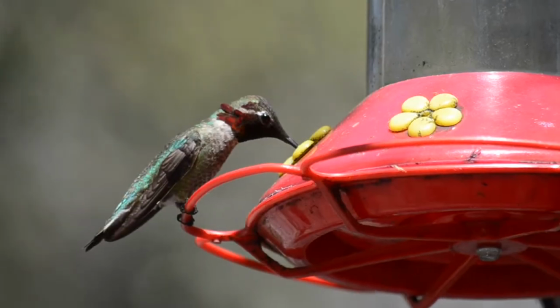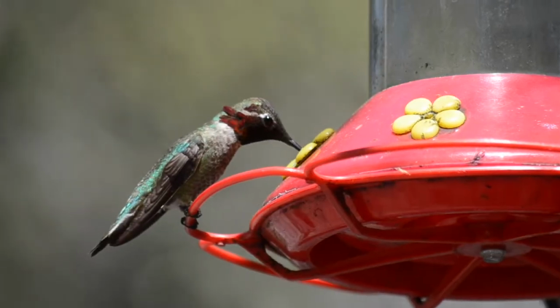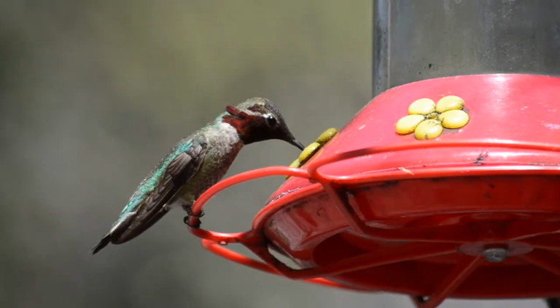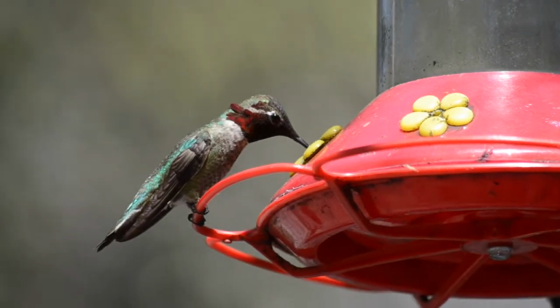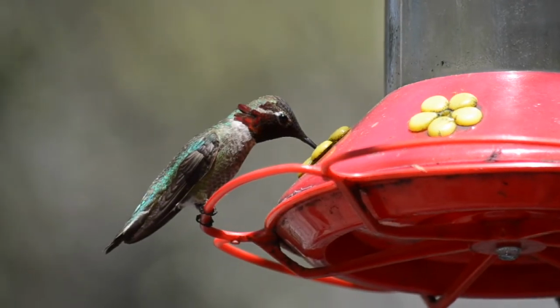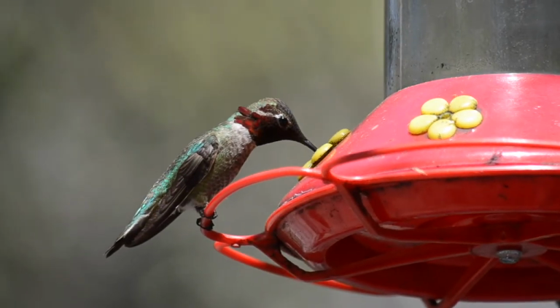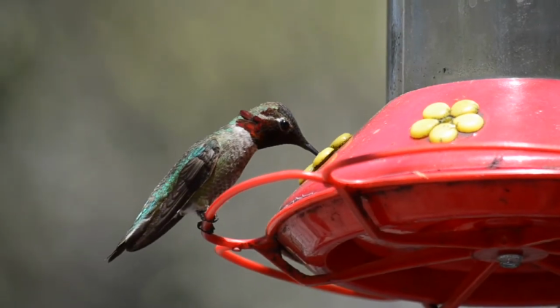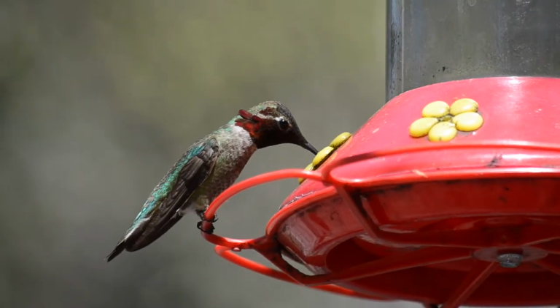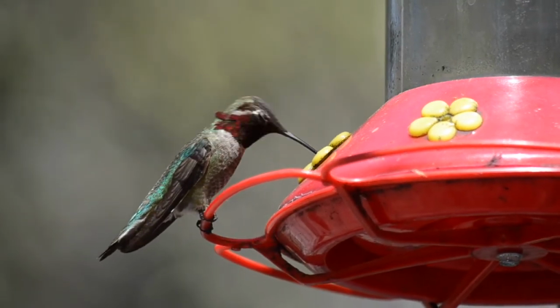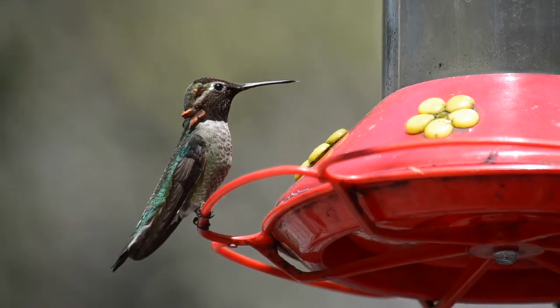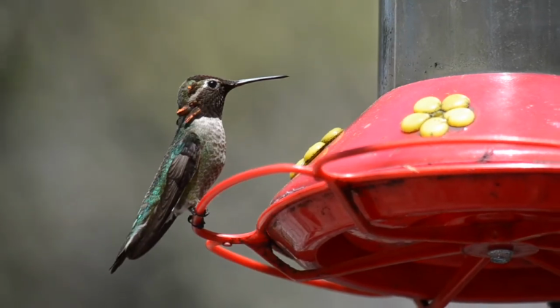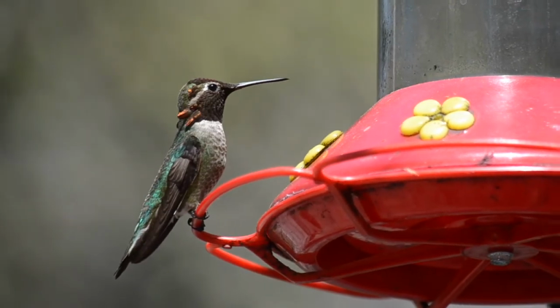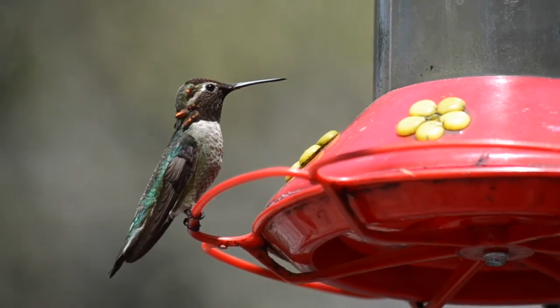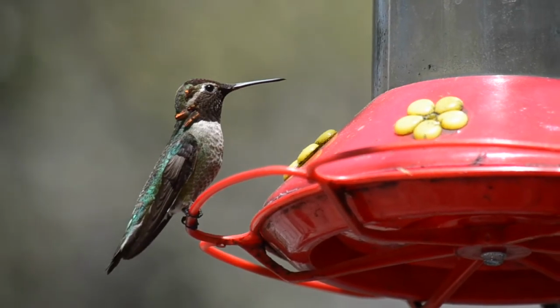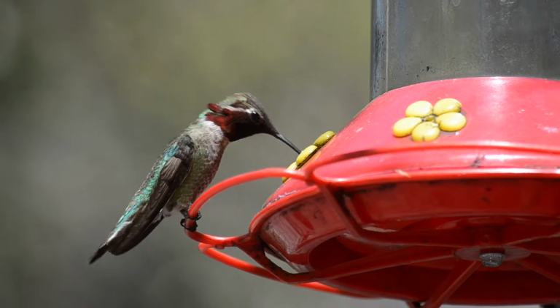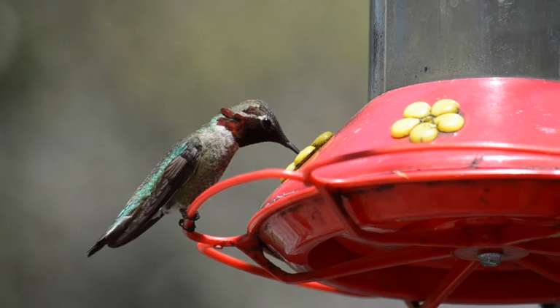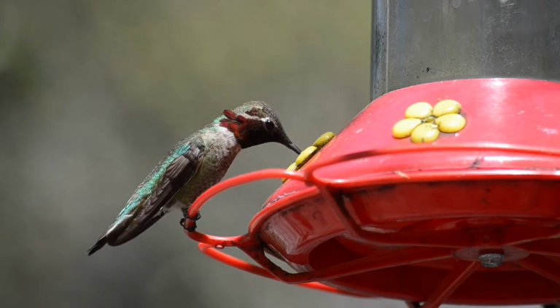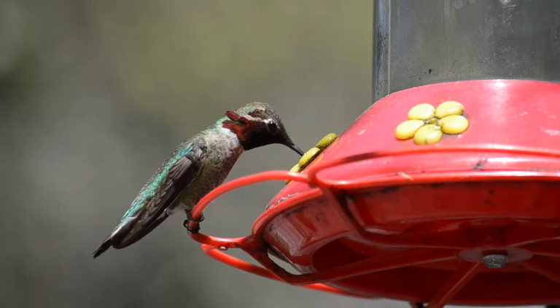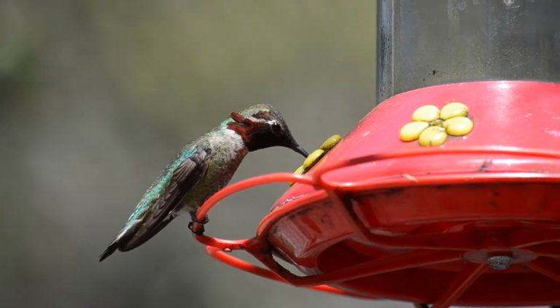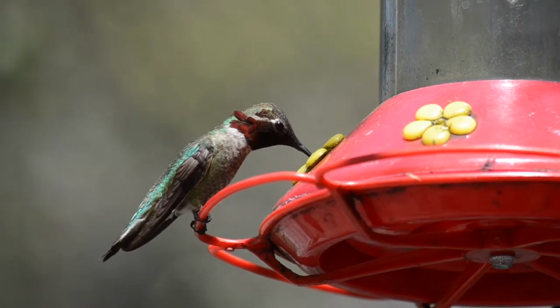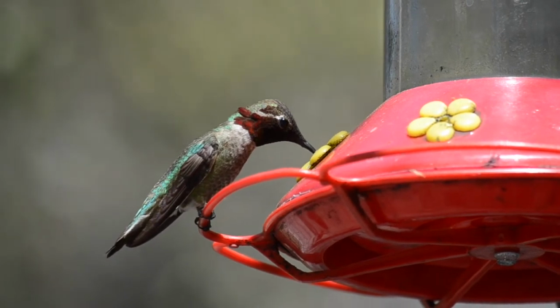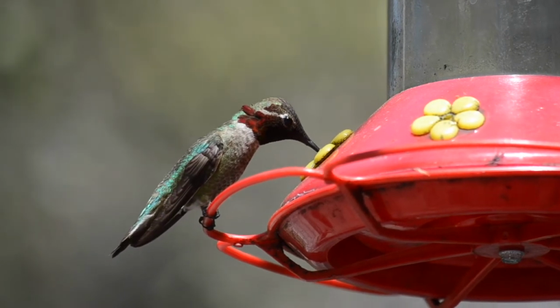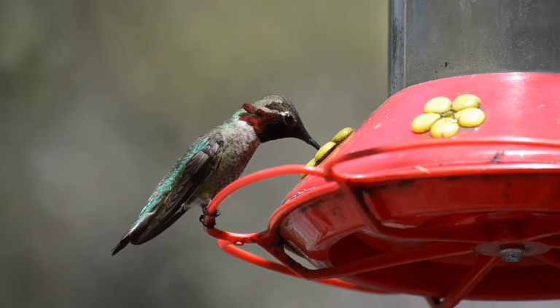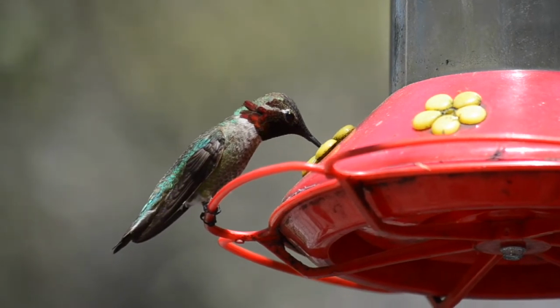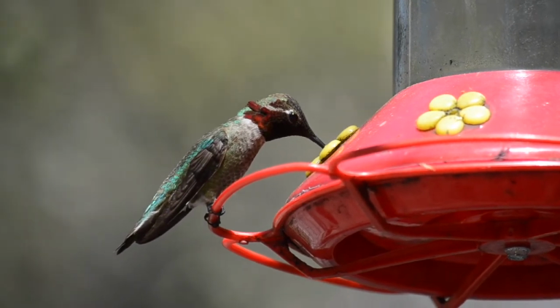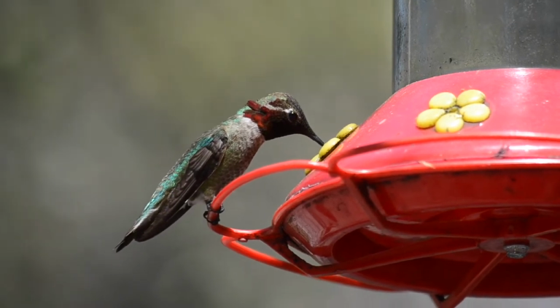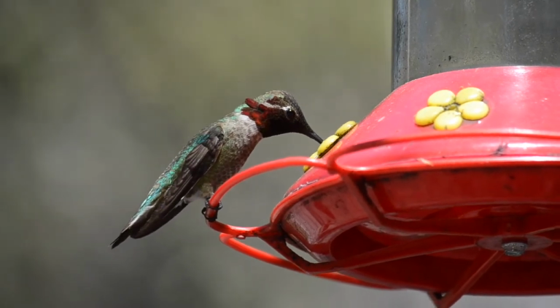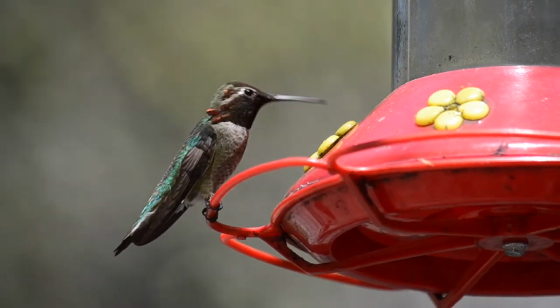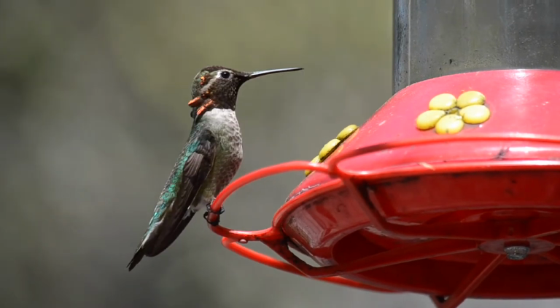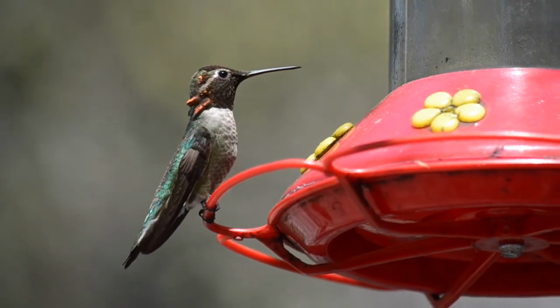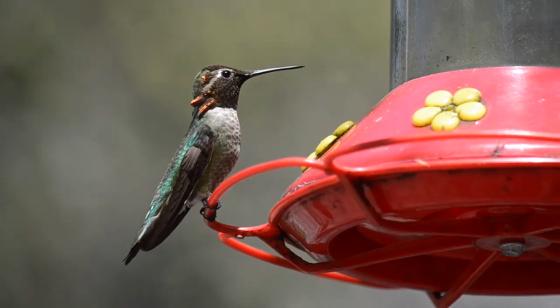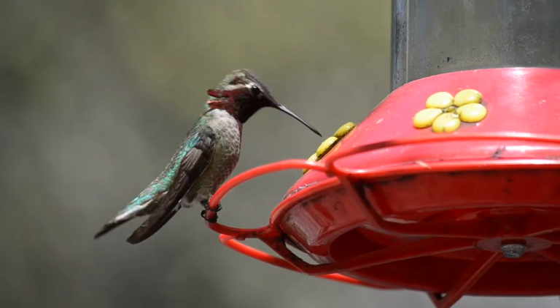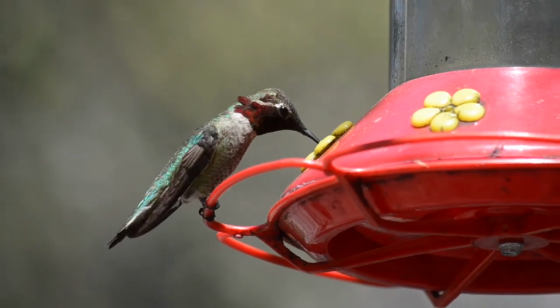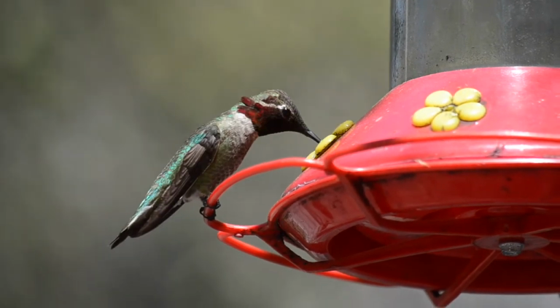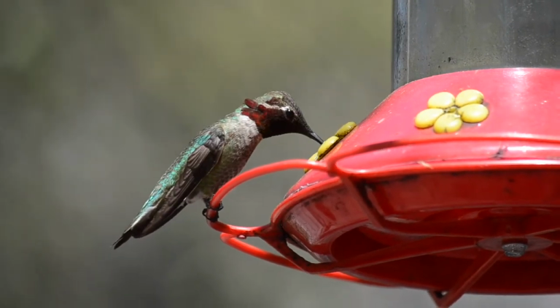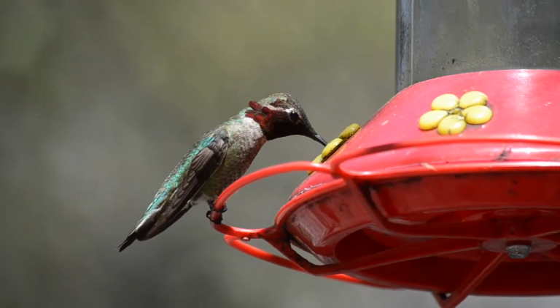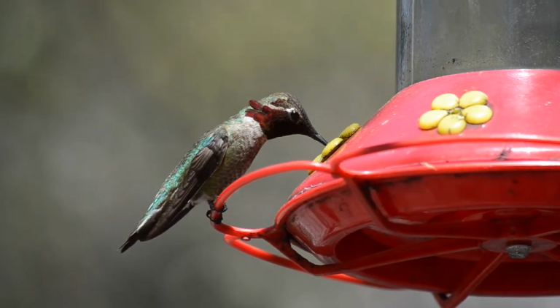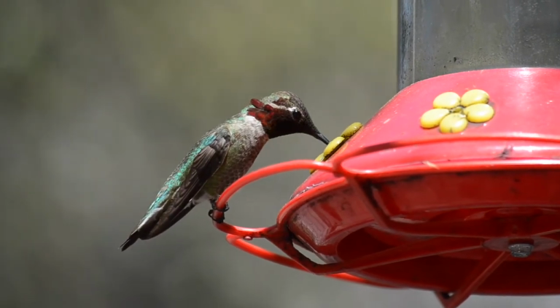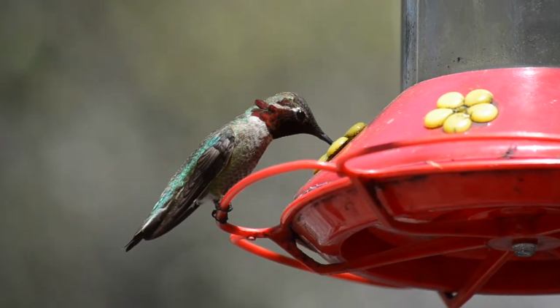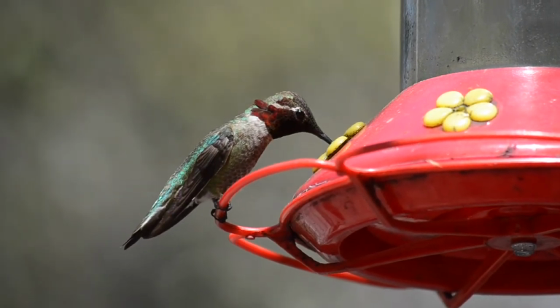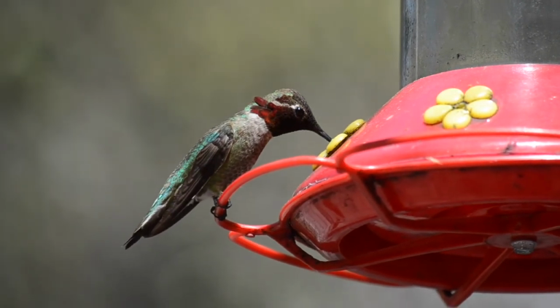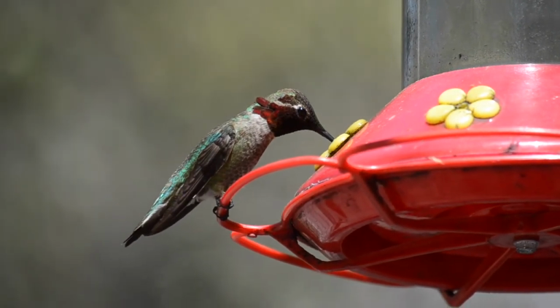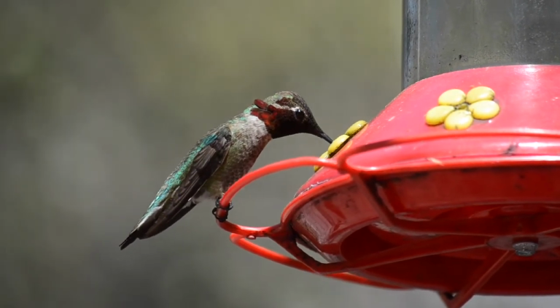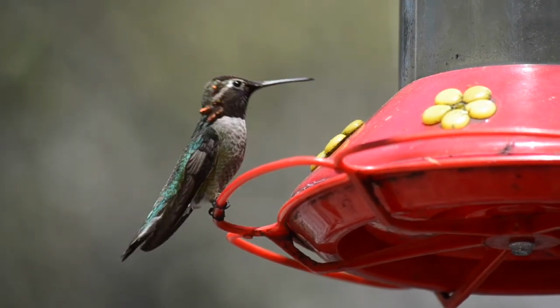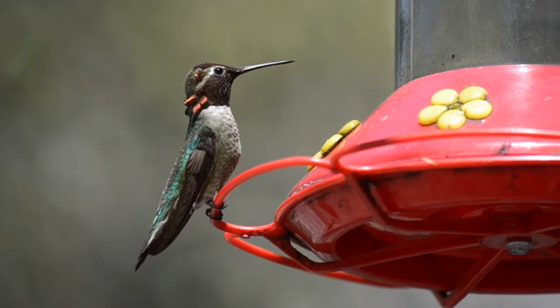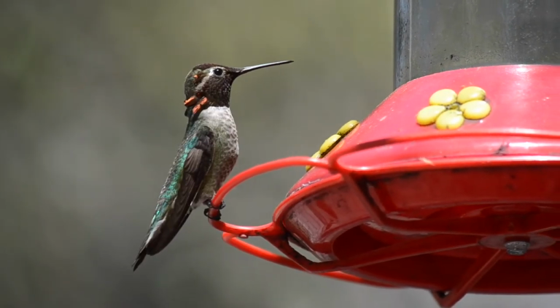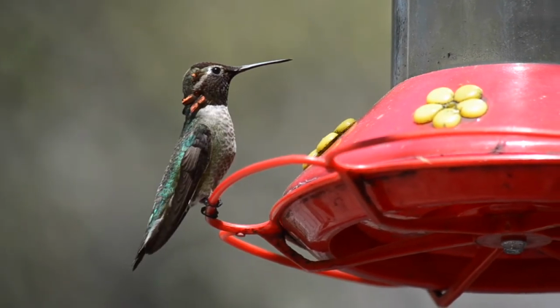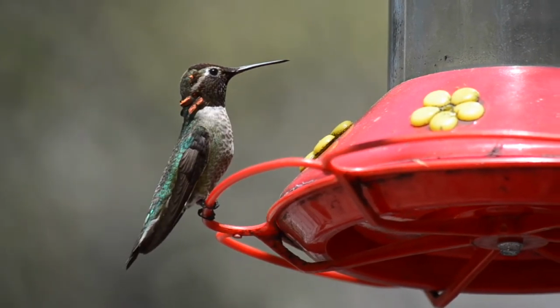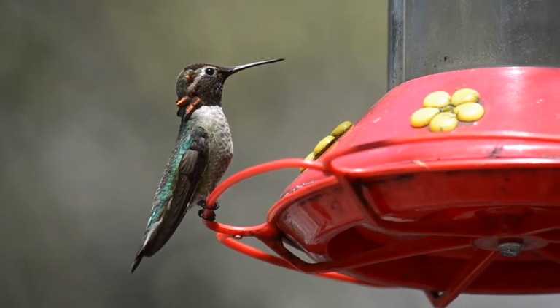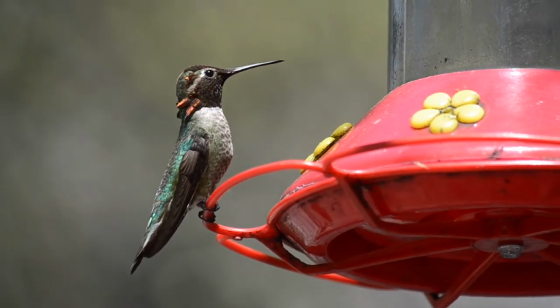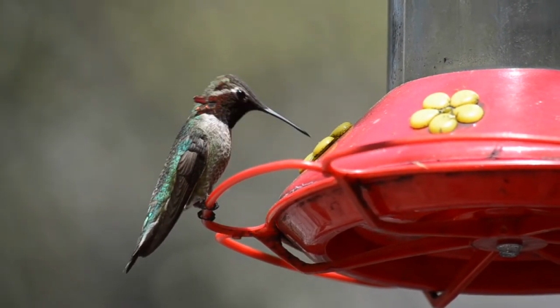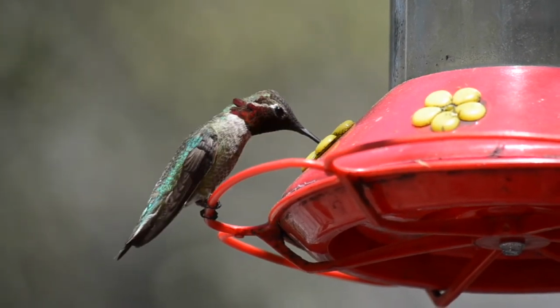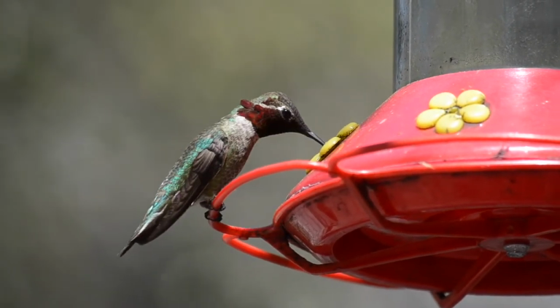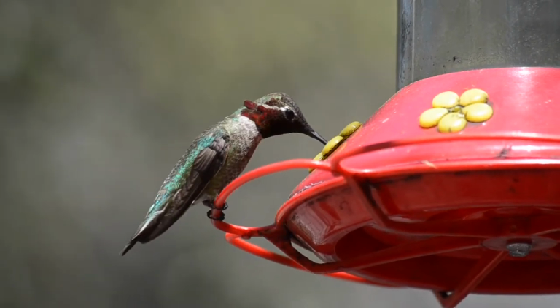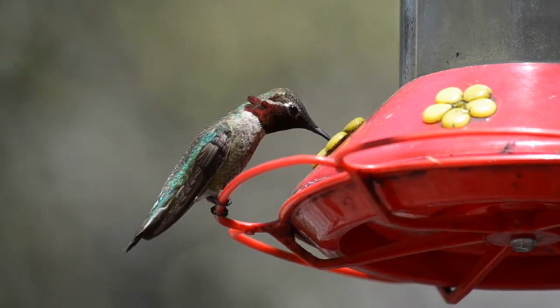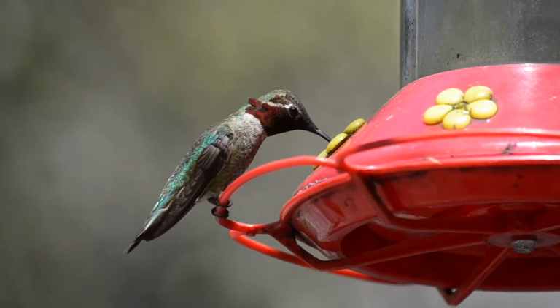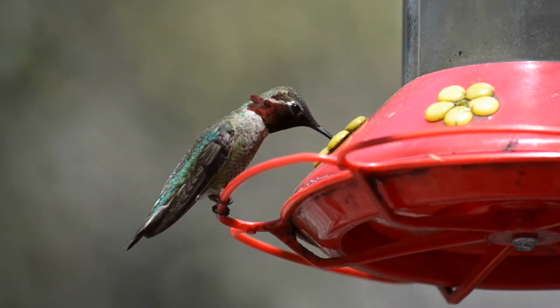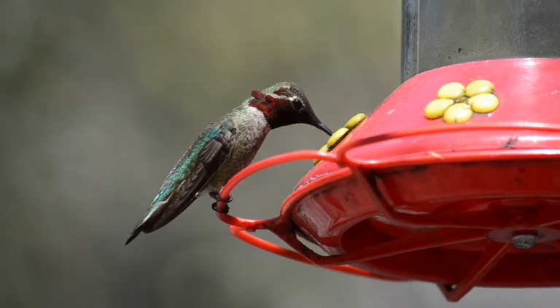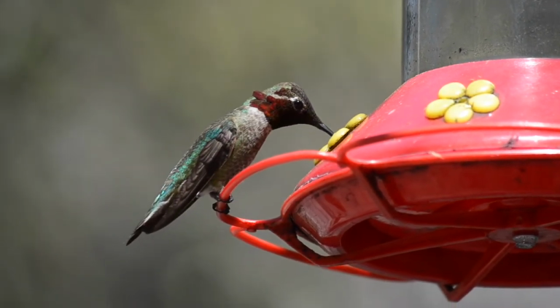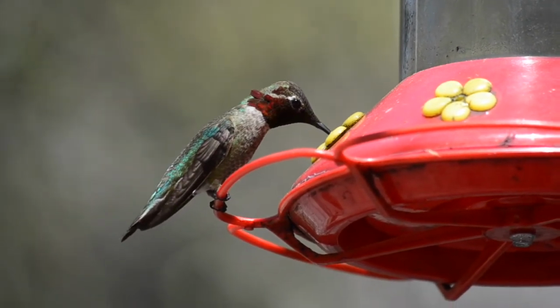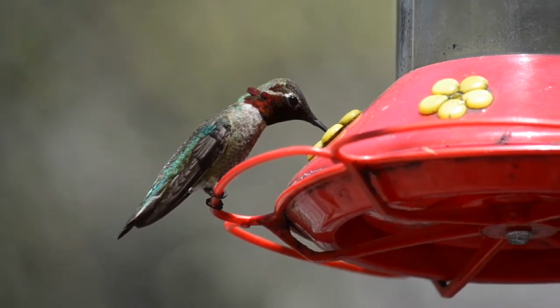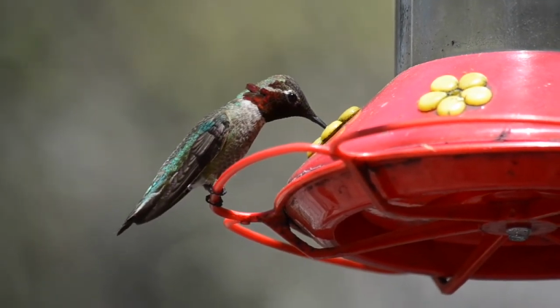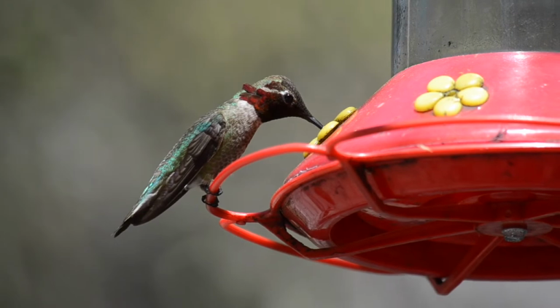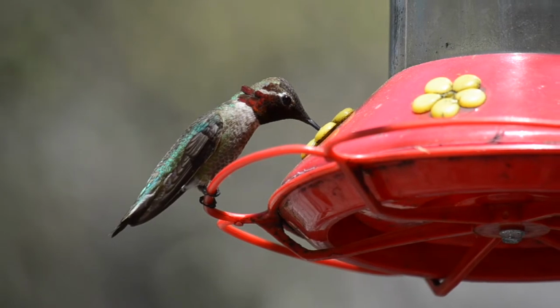Hummingbirds have very unique beaks. Their long, slender shape allows them to drink nectar out of flowers and feeders.